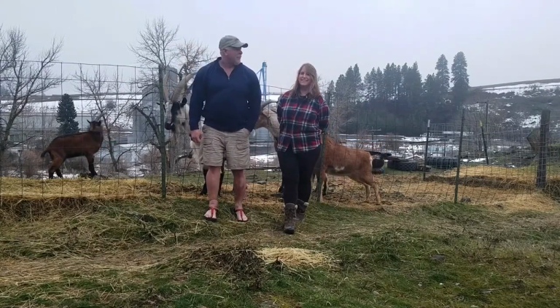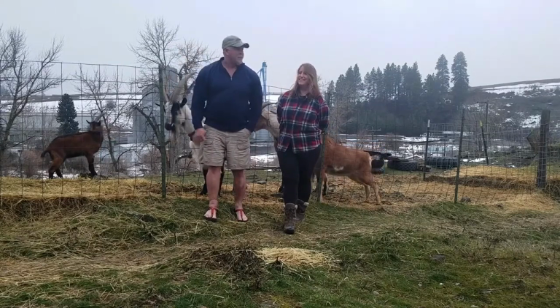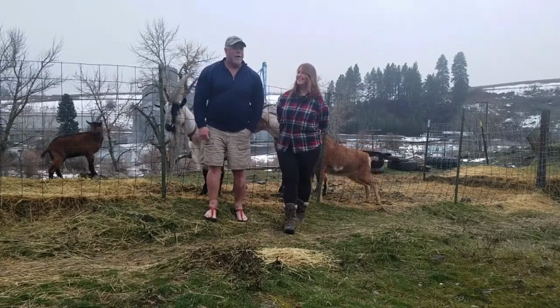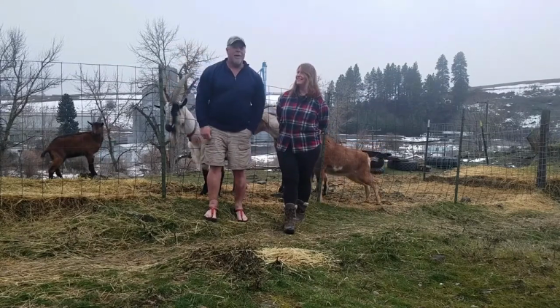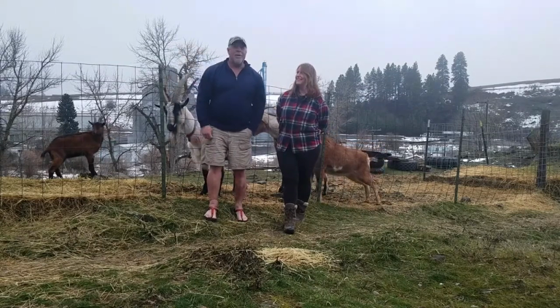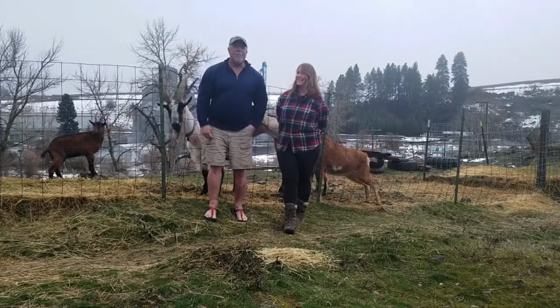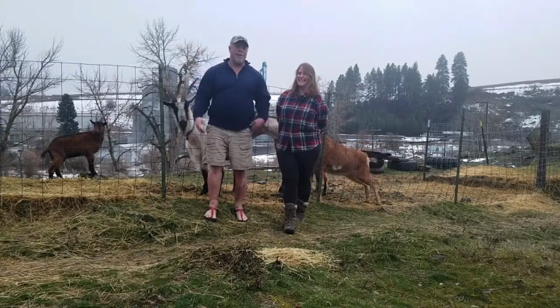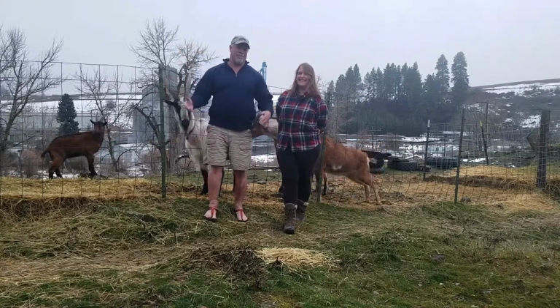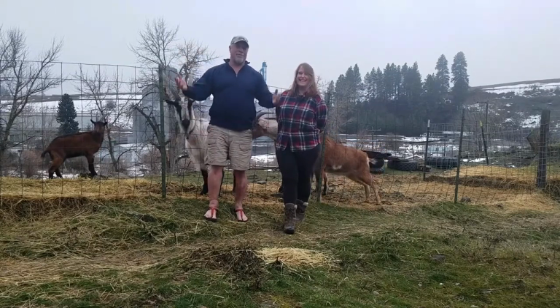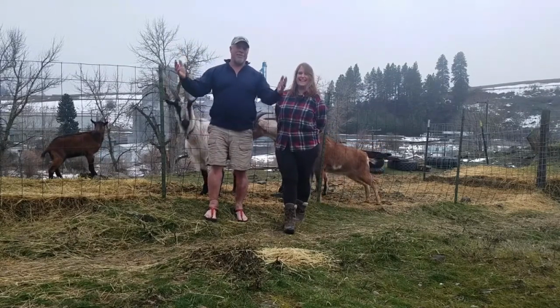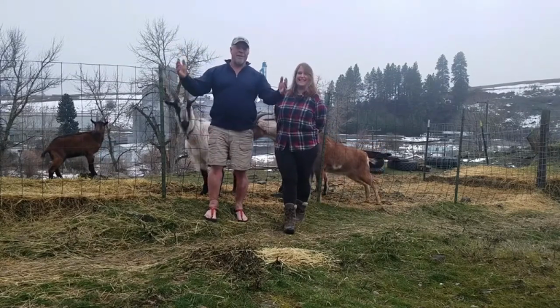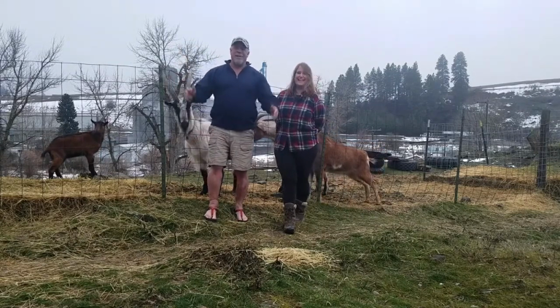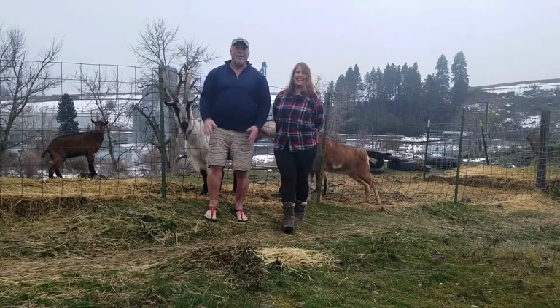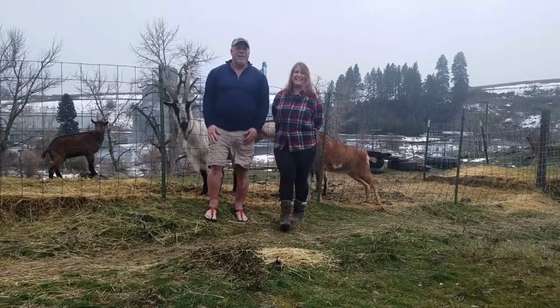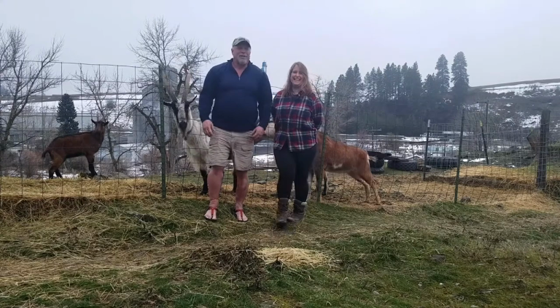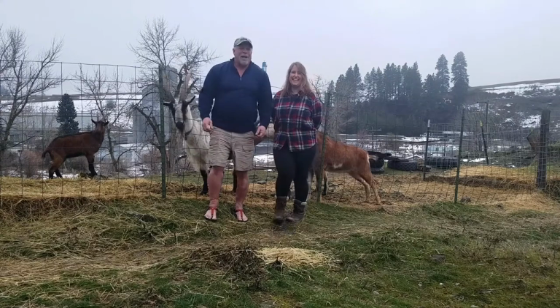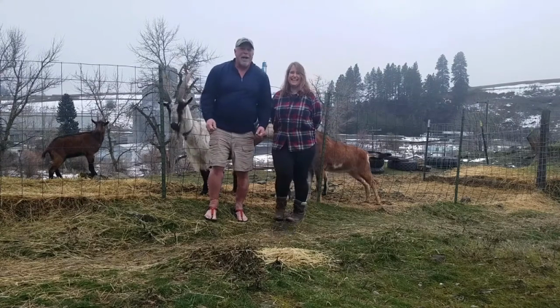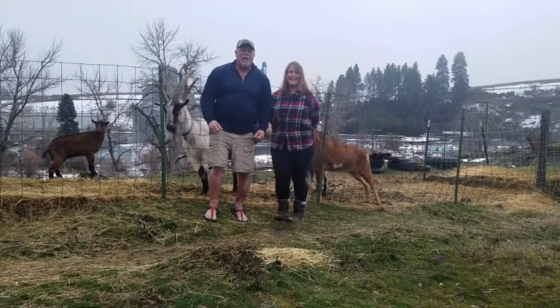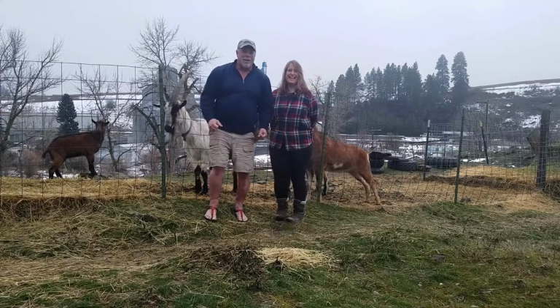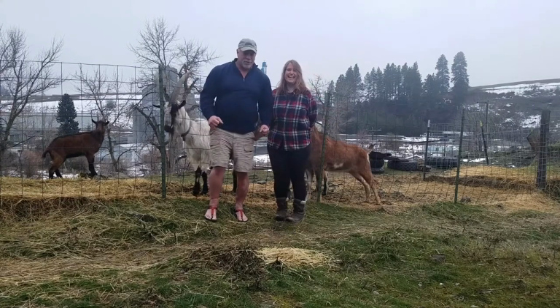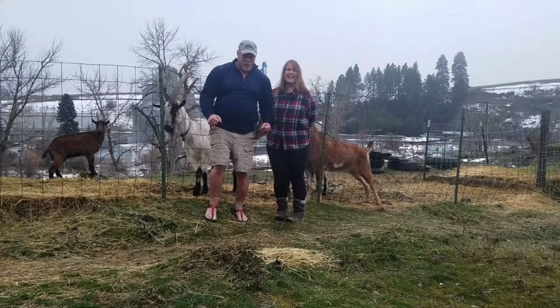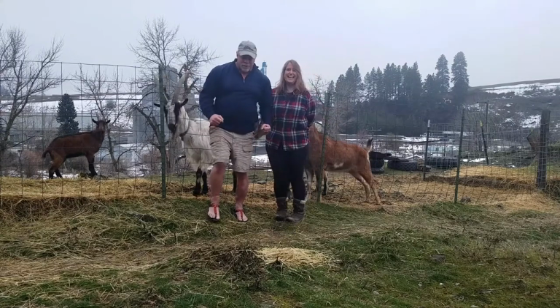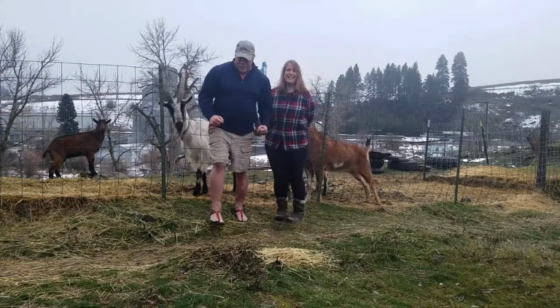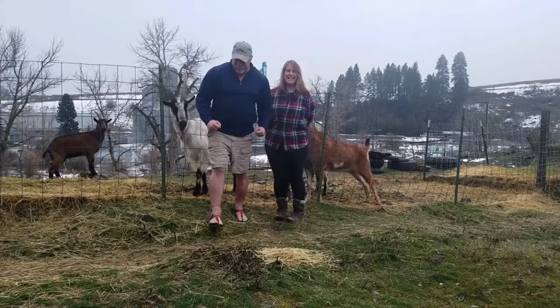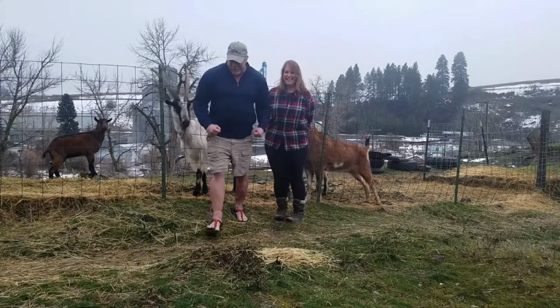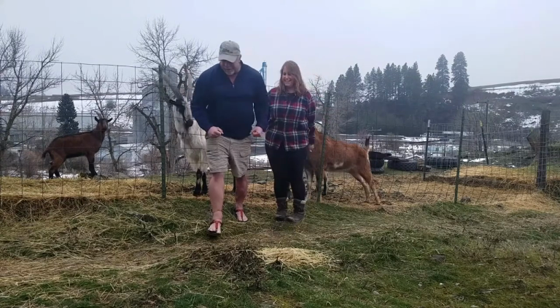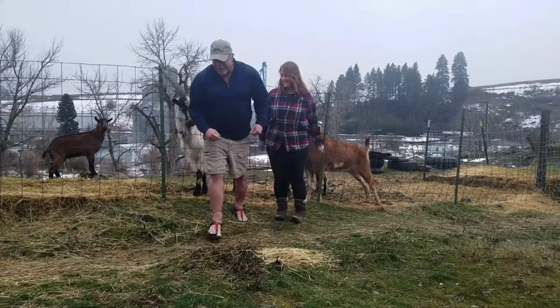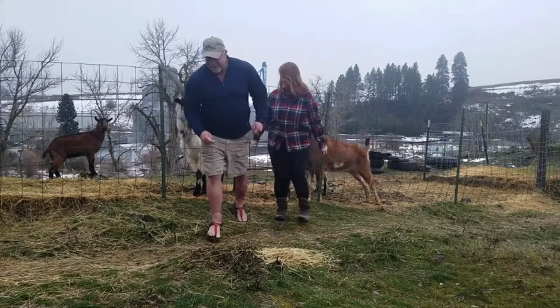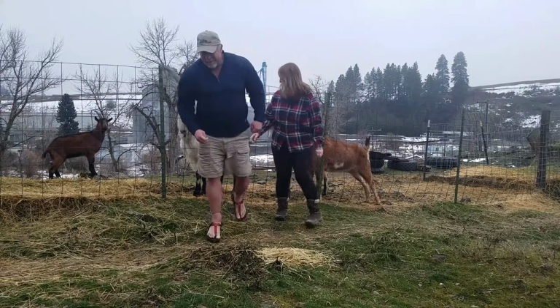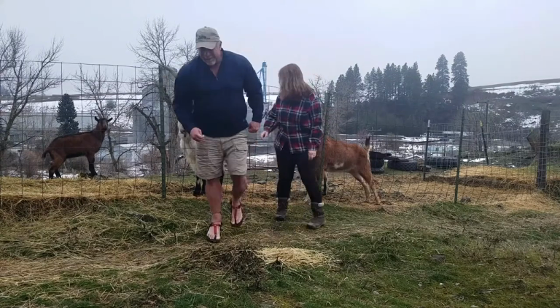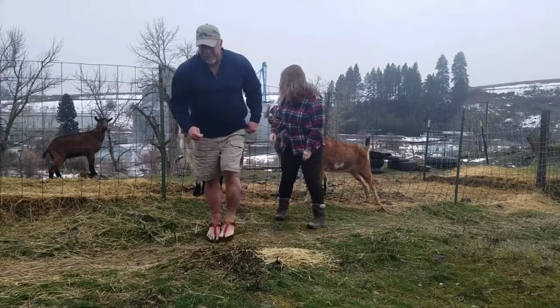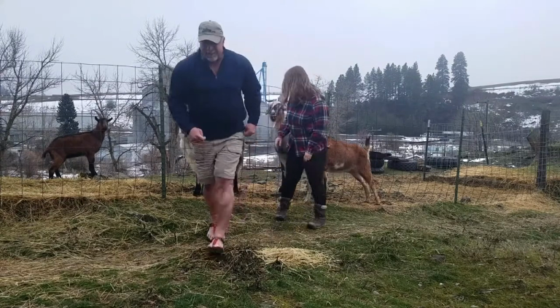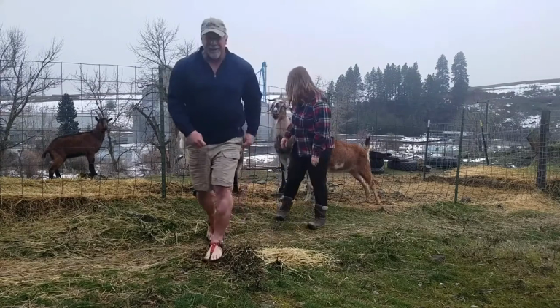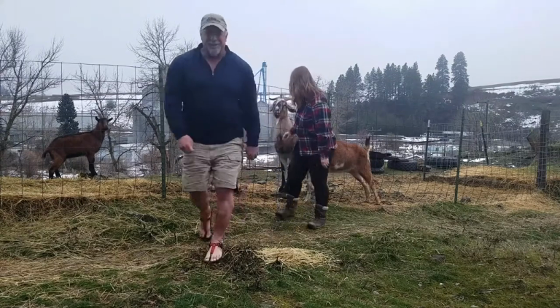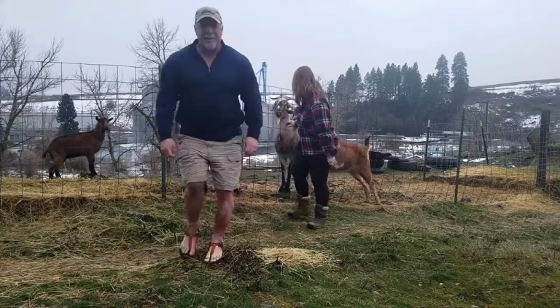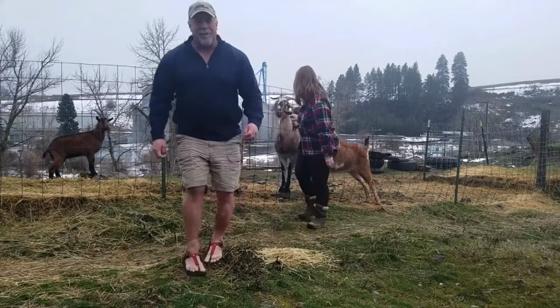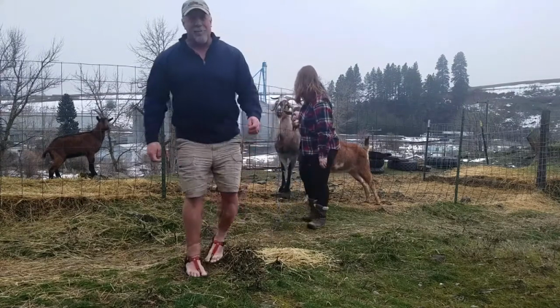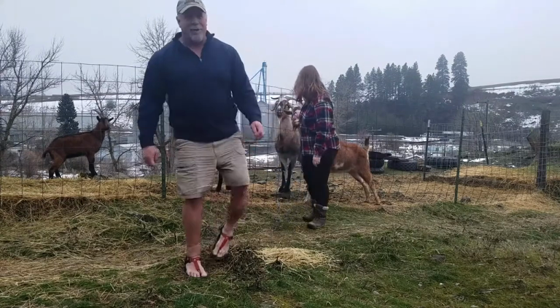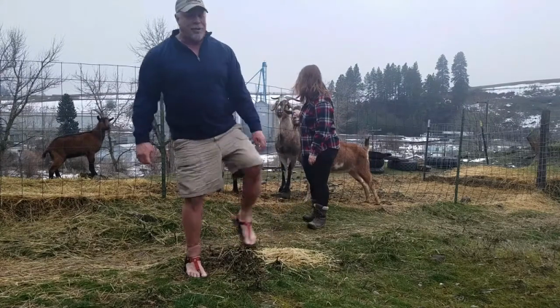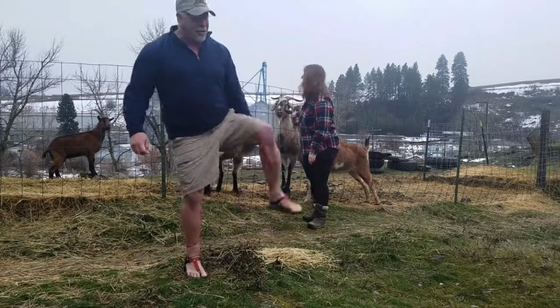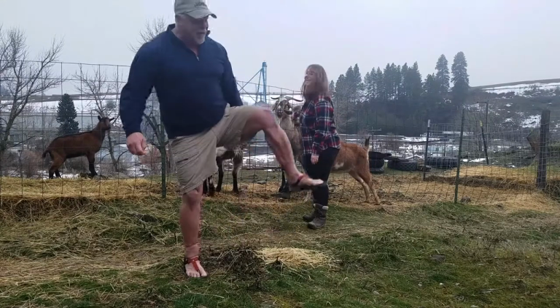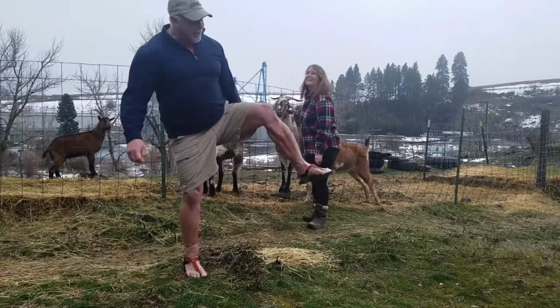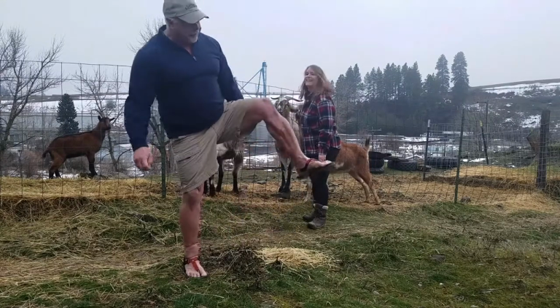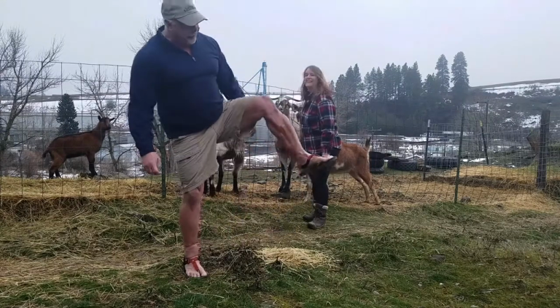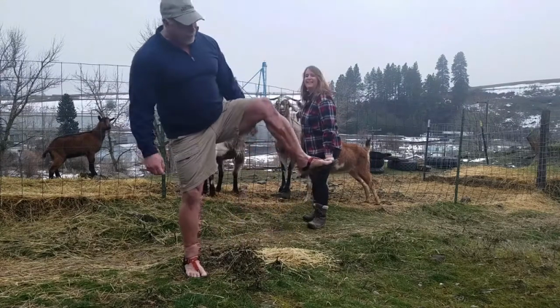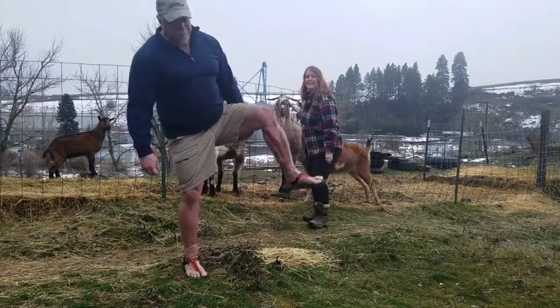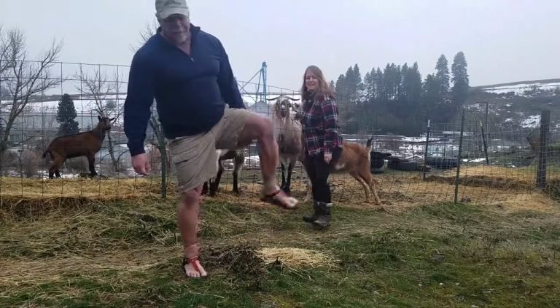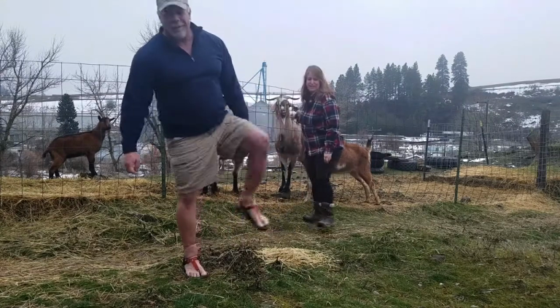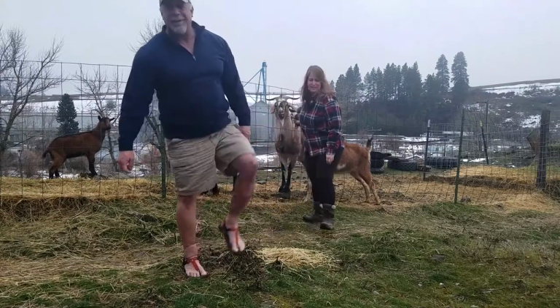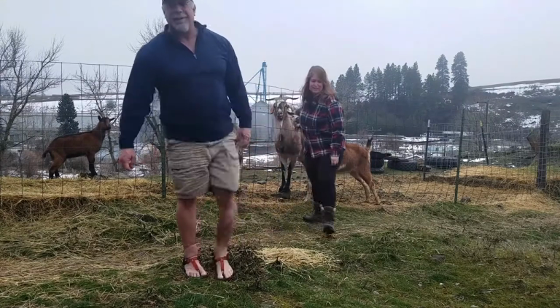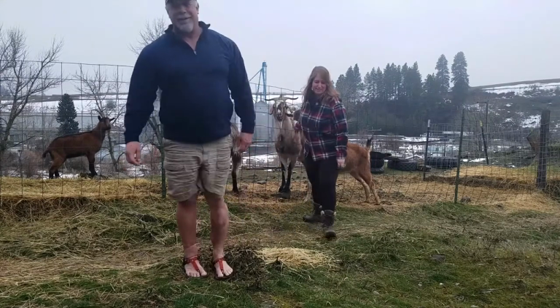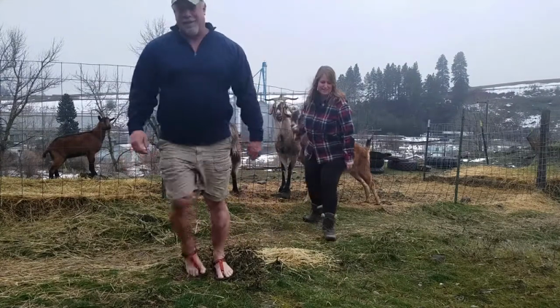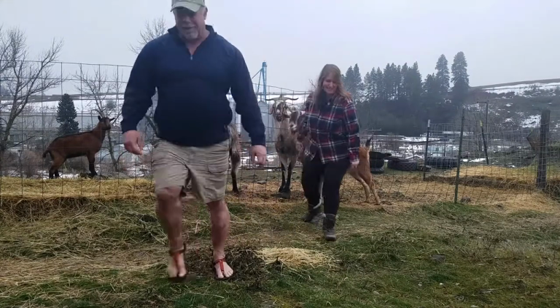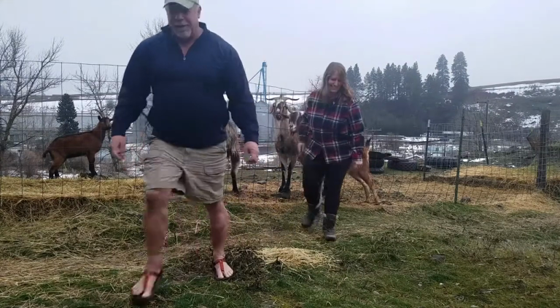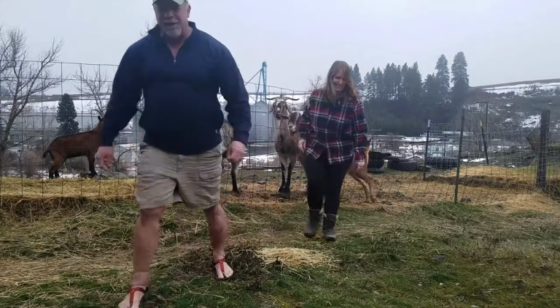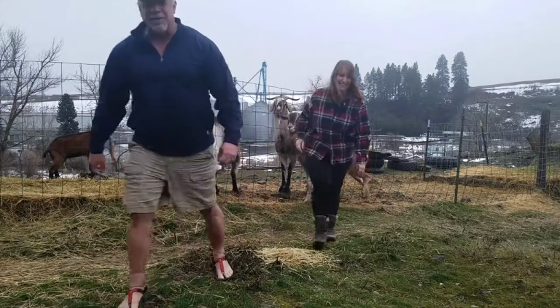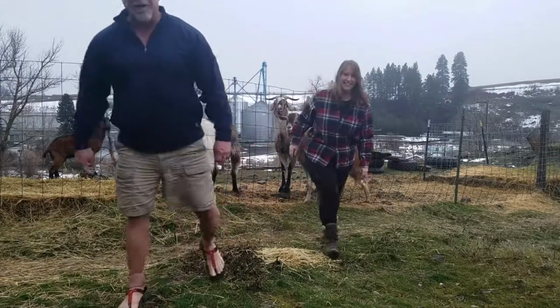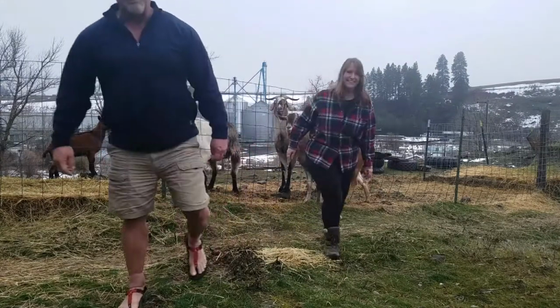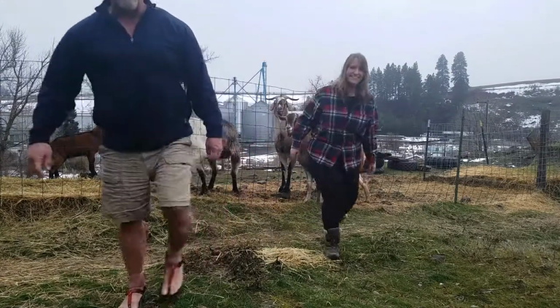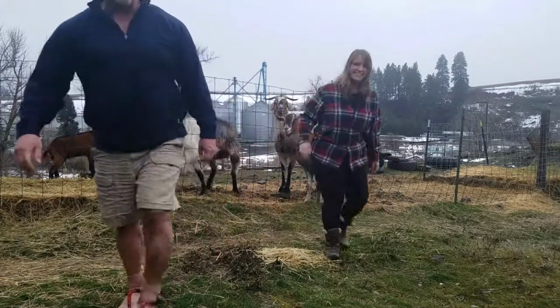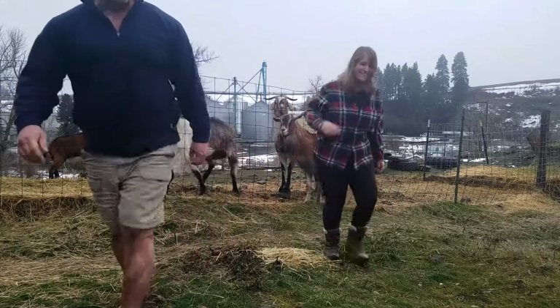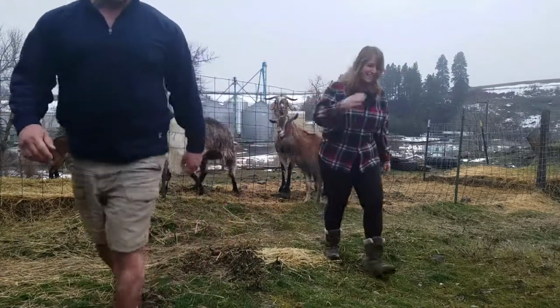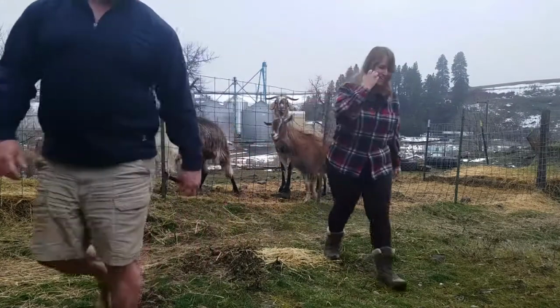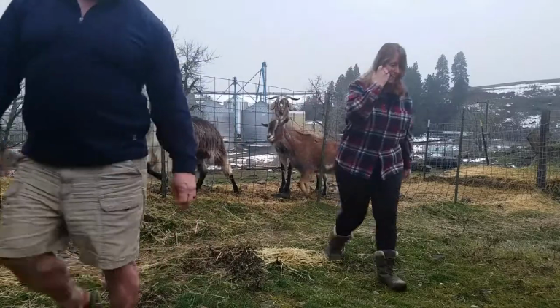Alright, let's get out of here — it's cold. I'm wearing sandals, of course — training for the PCT.